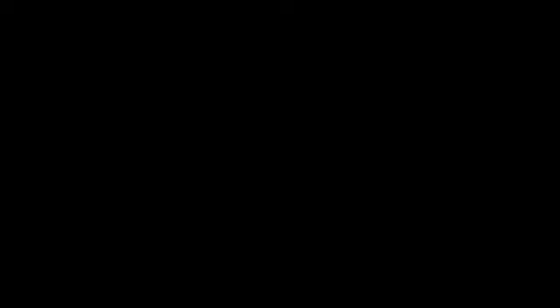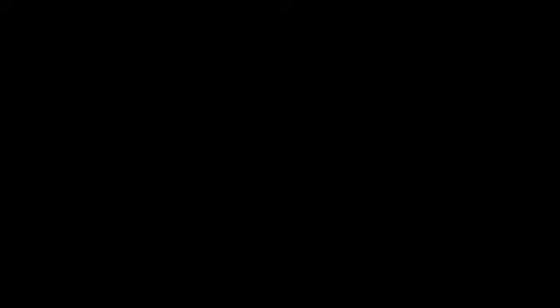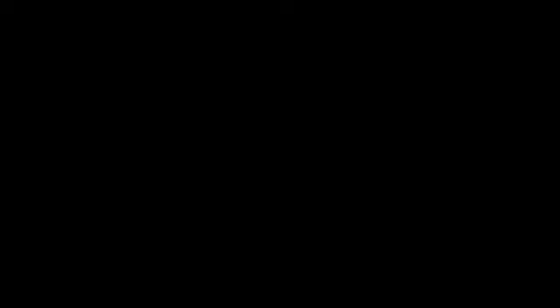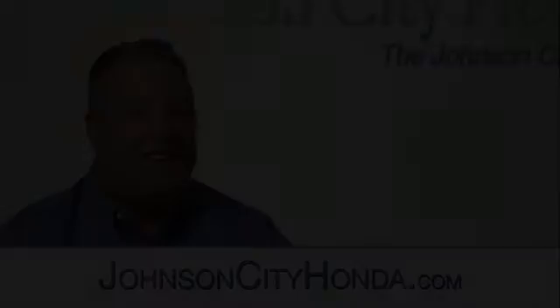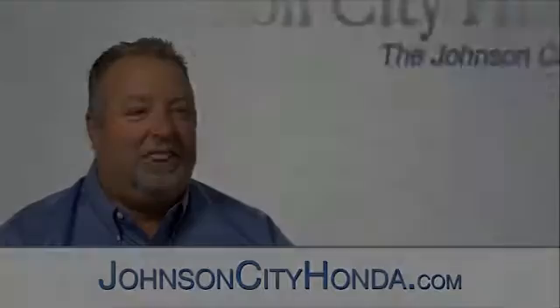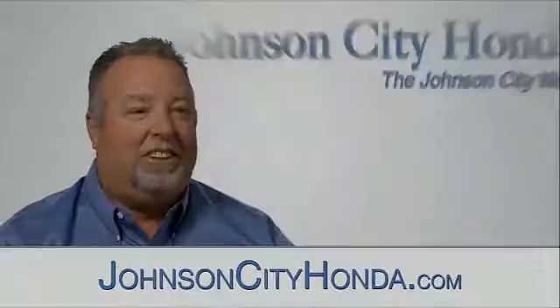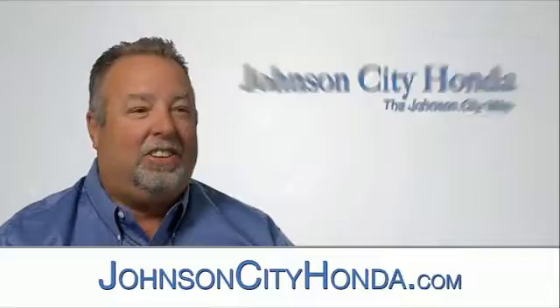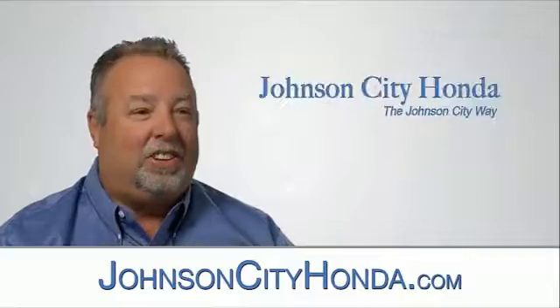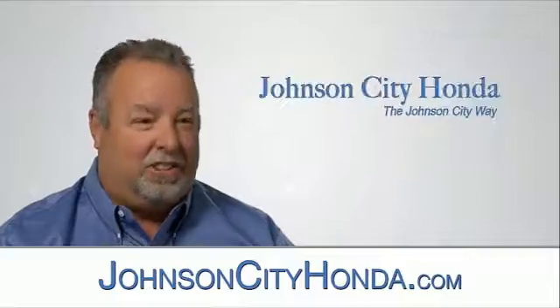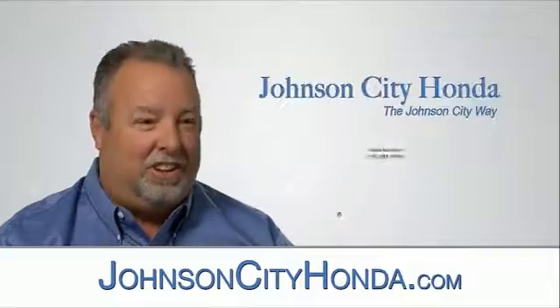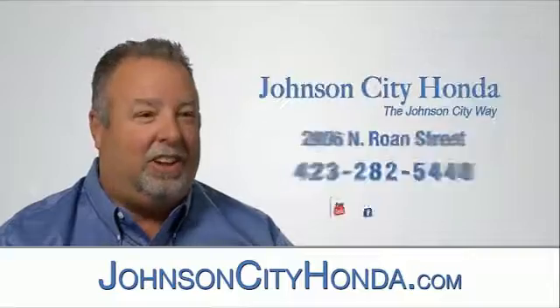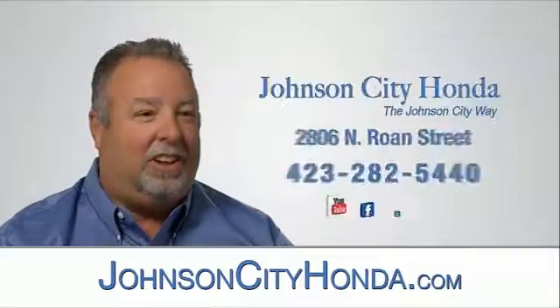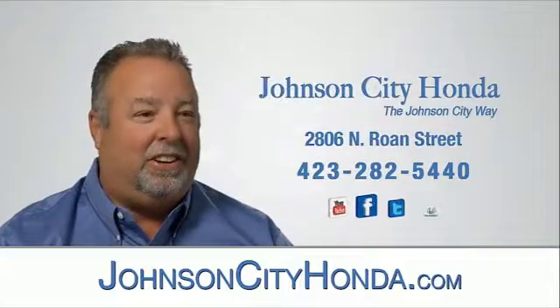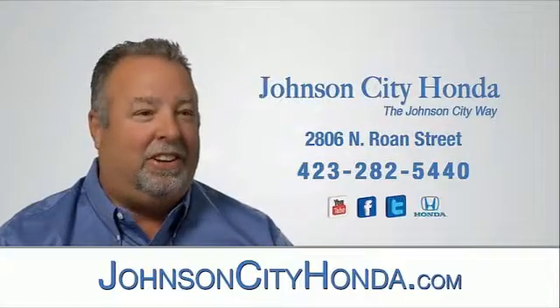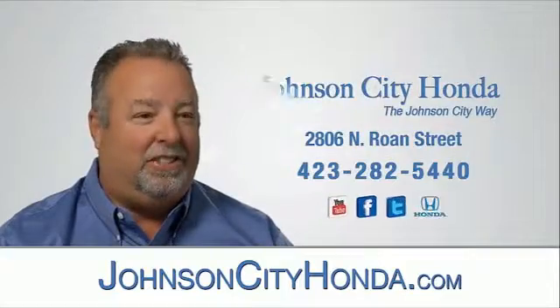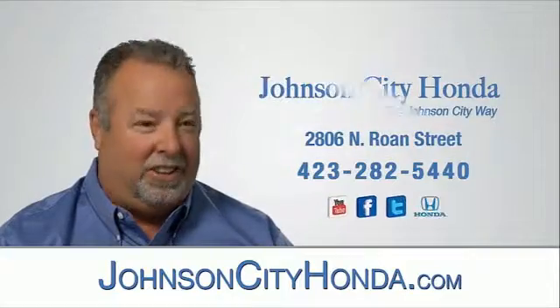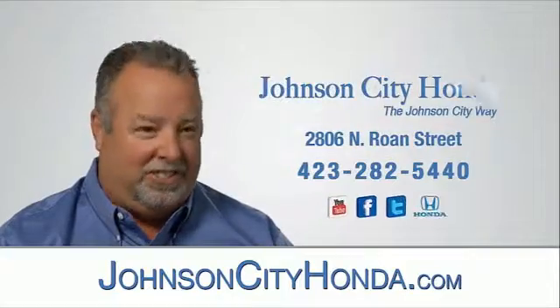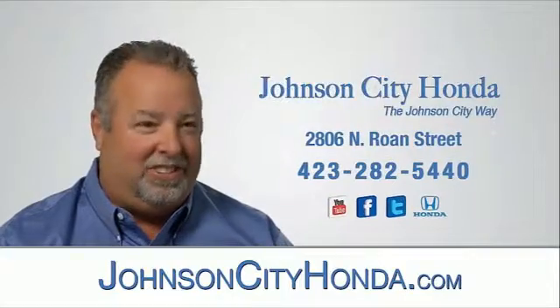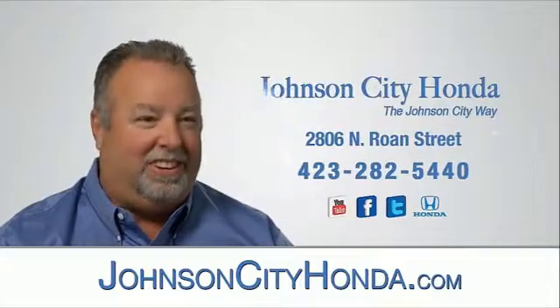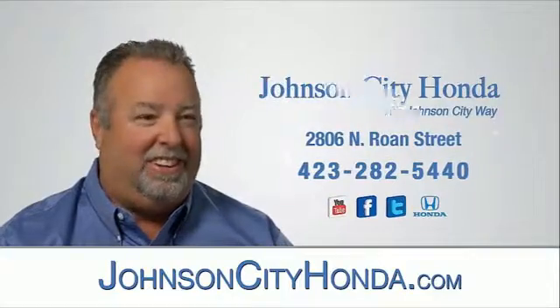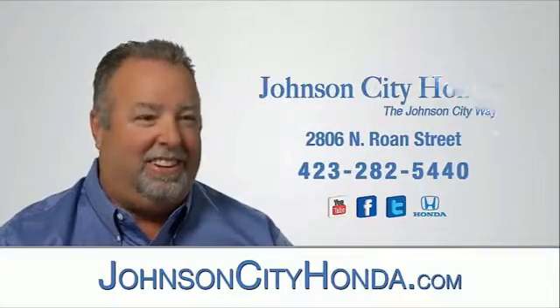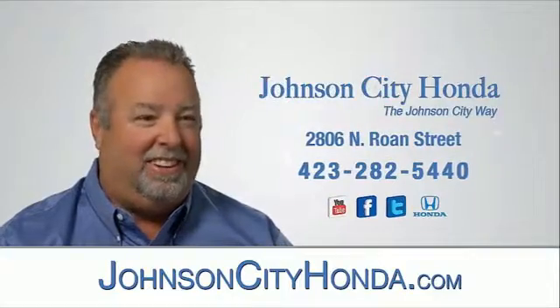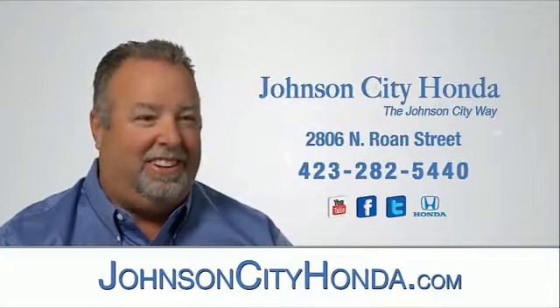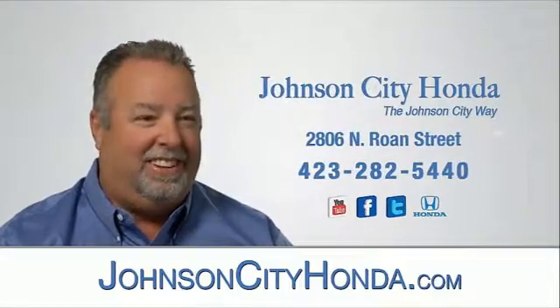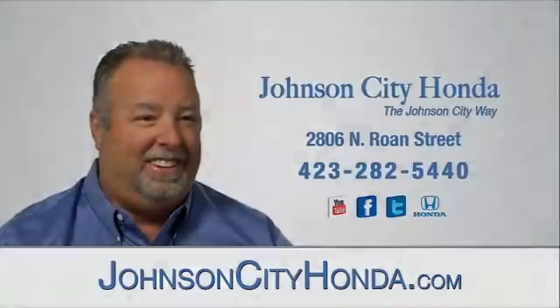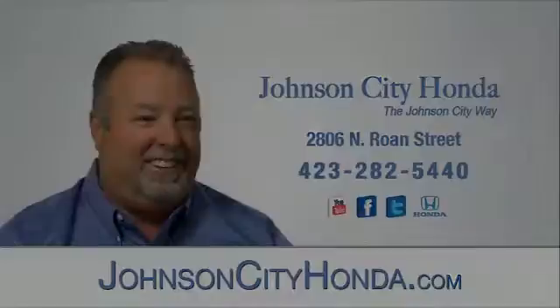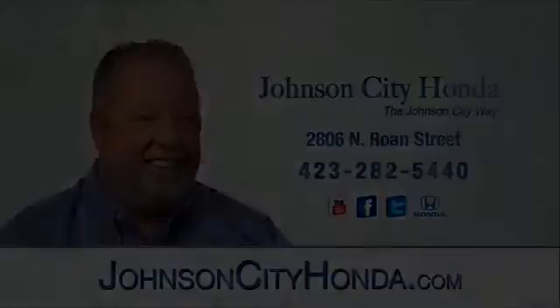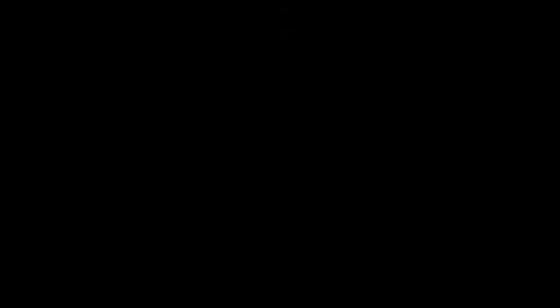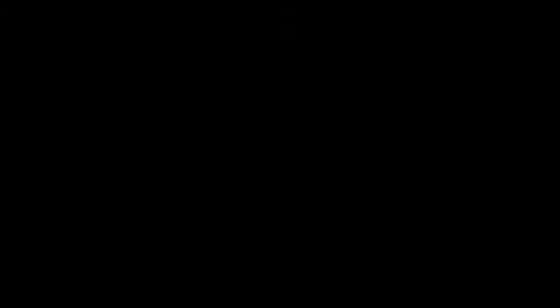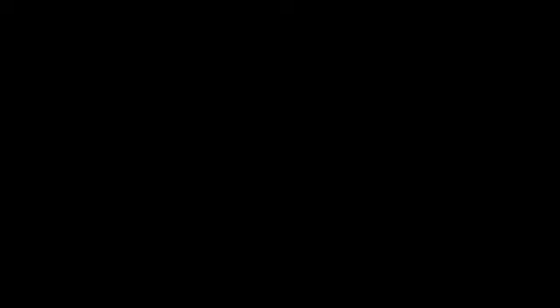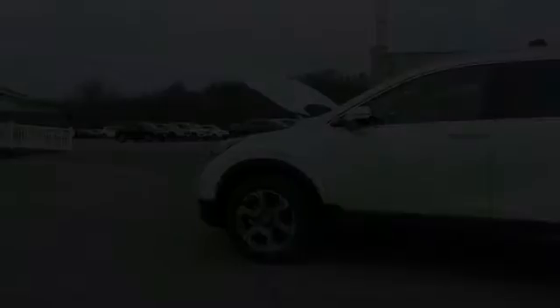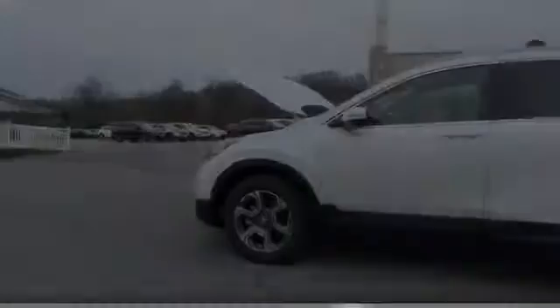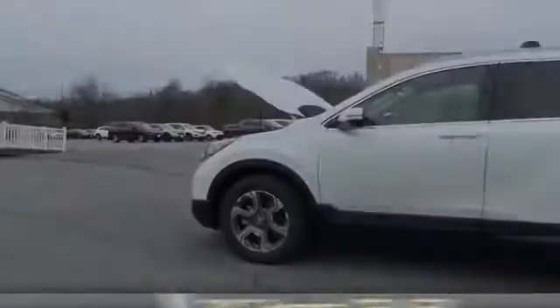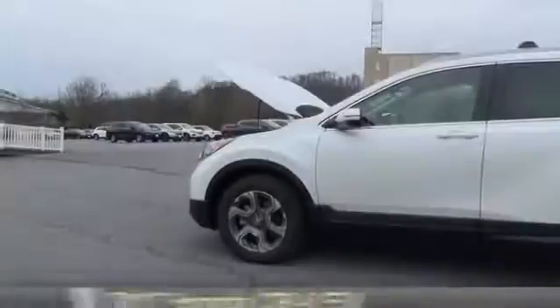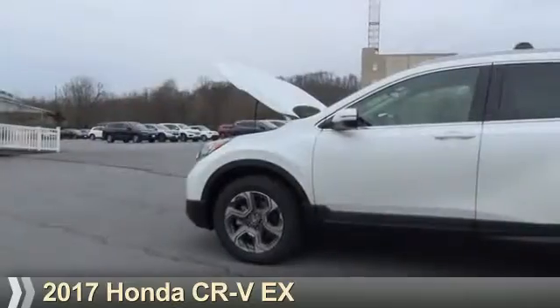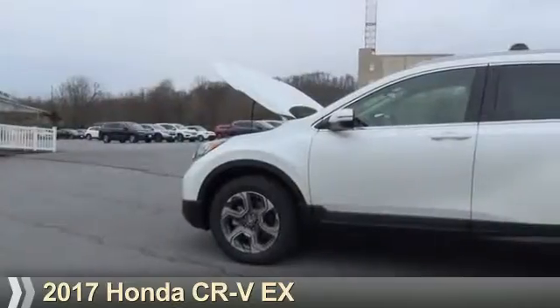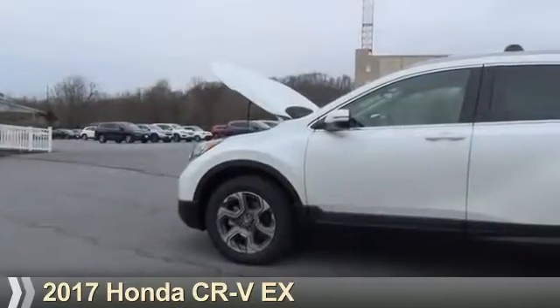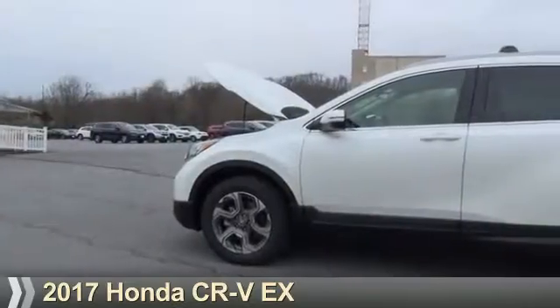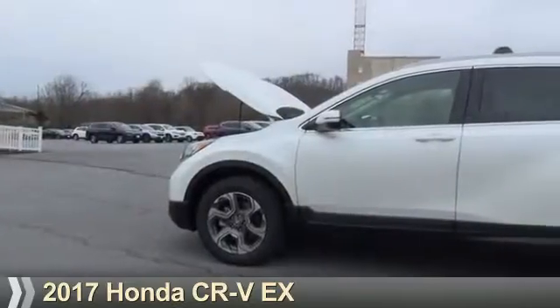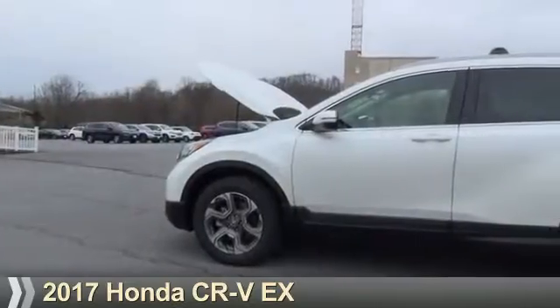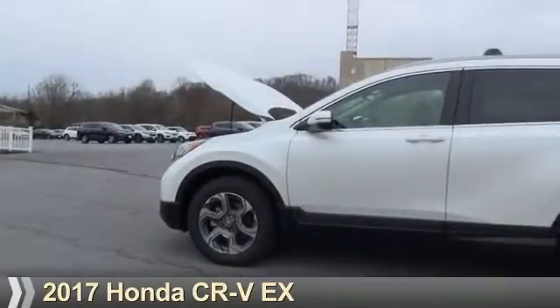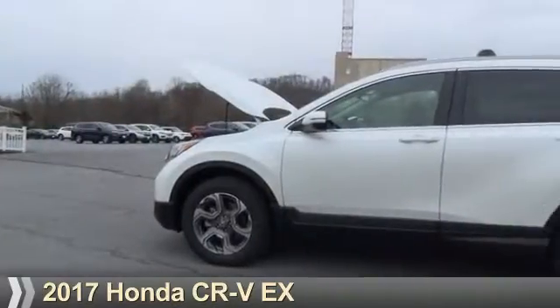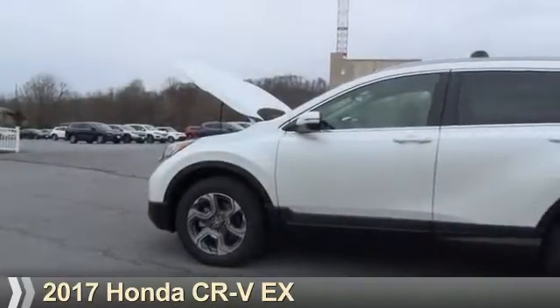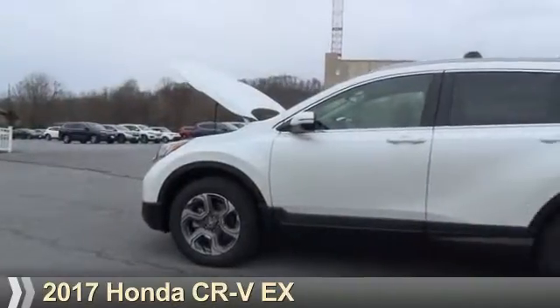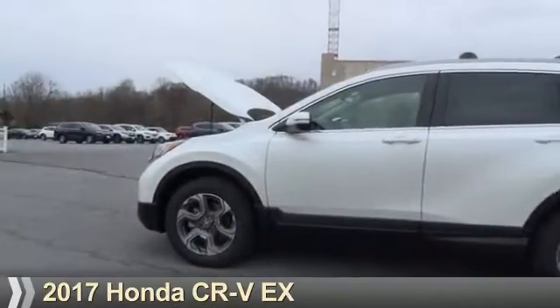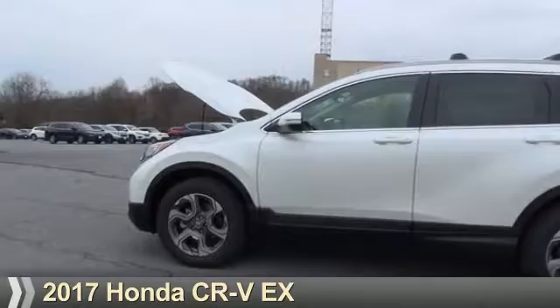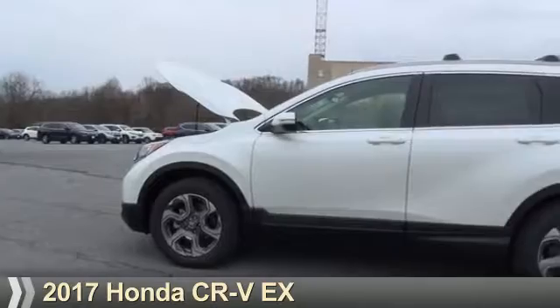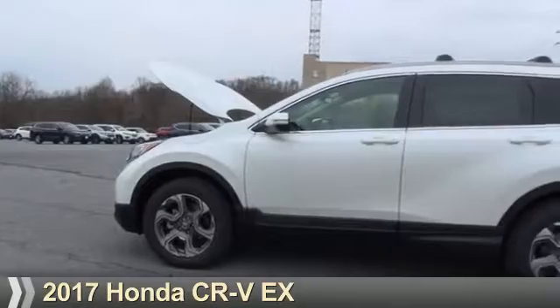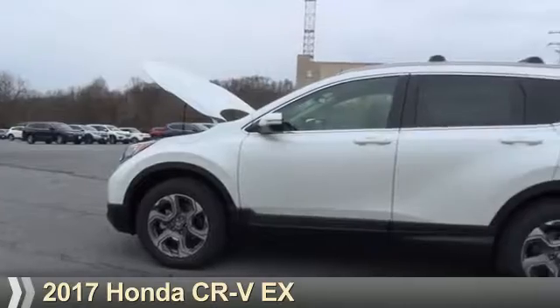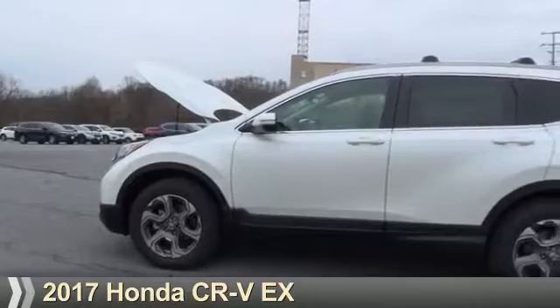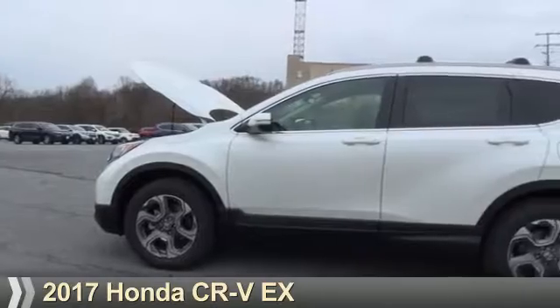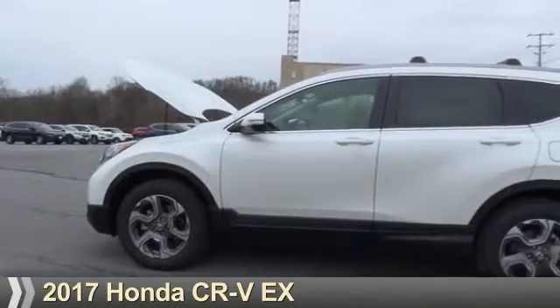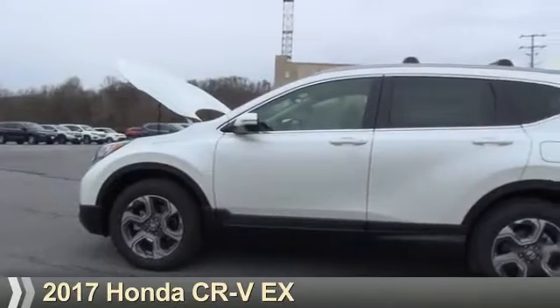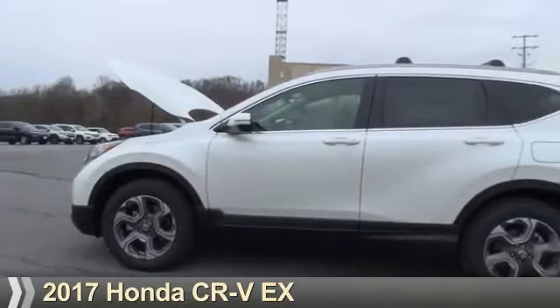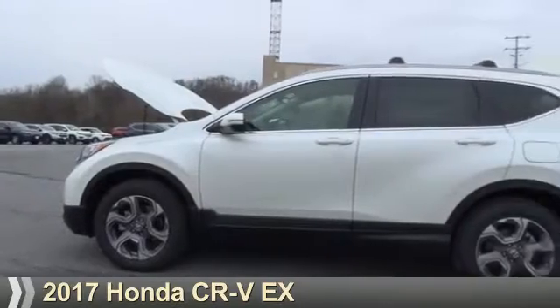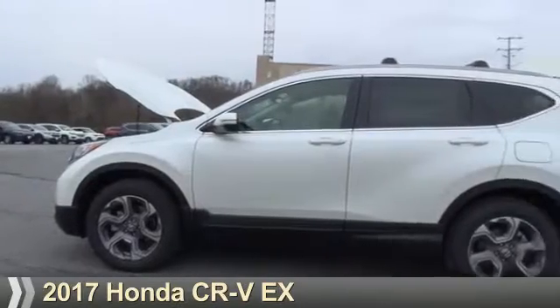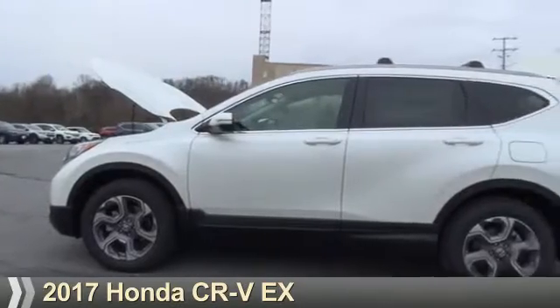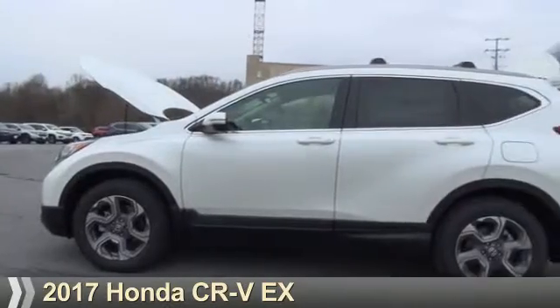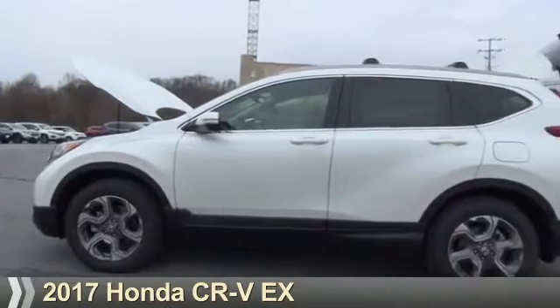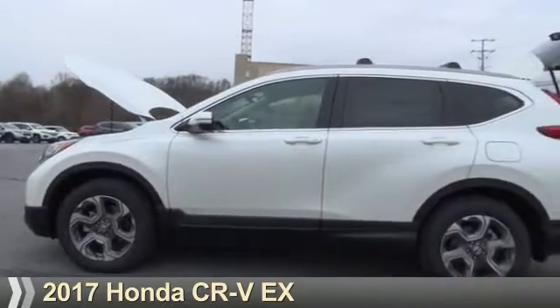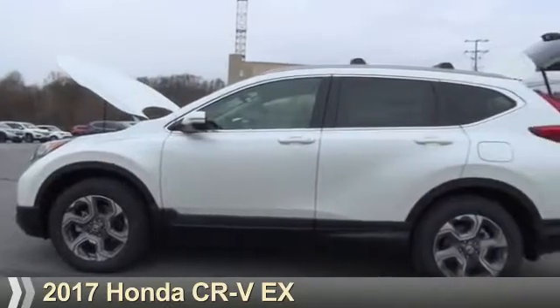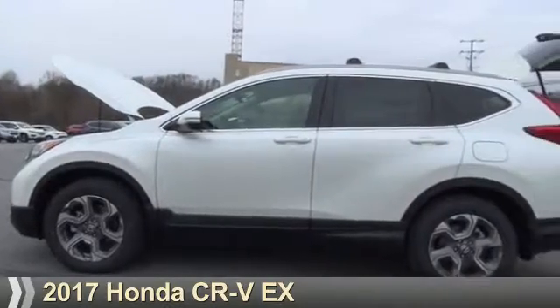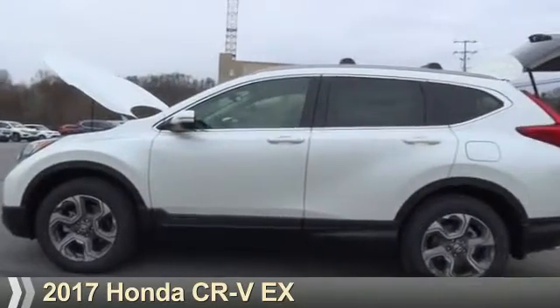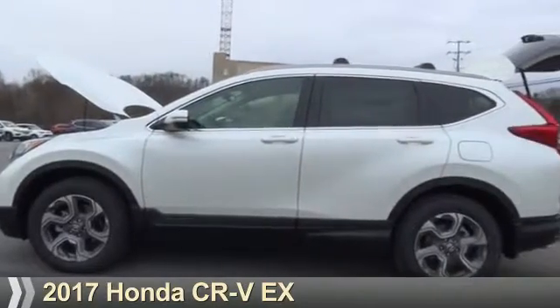Johnson City Honda, Johnson City. Presenting the 2017 Honda CR-V.